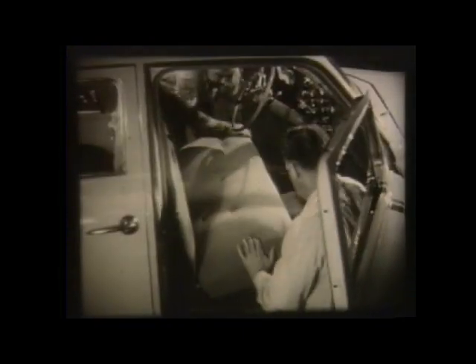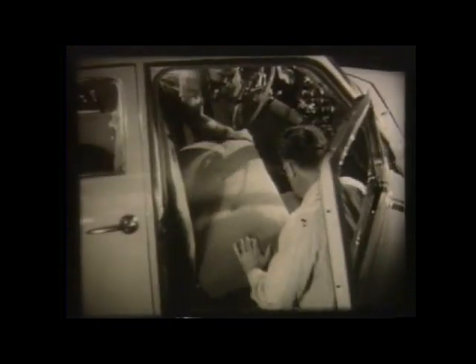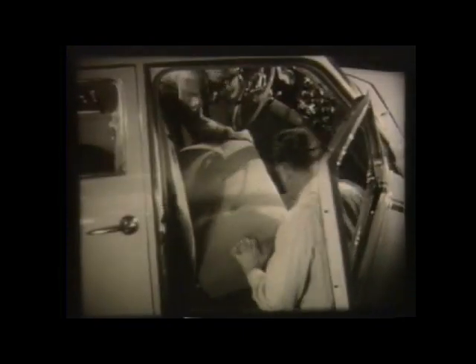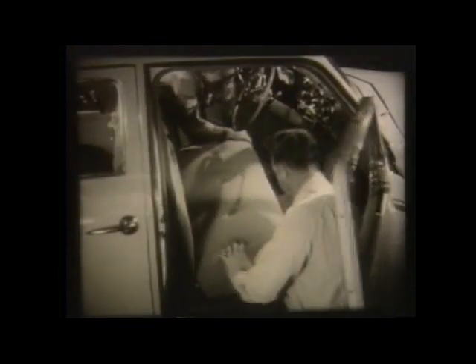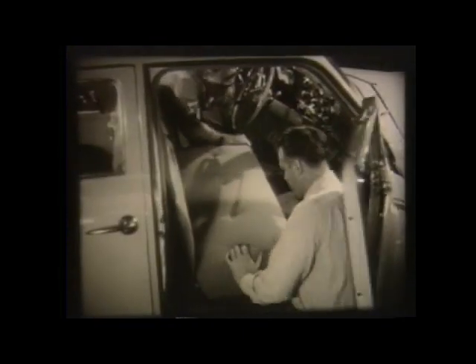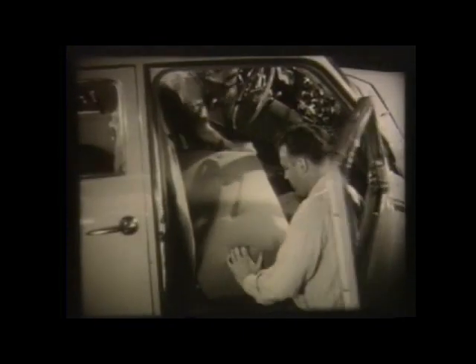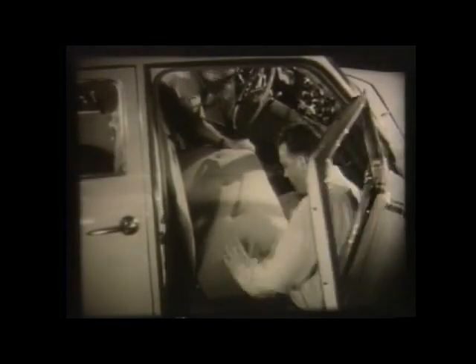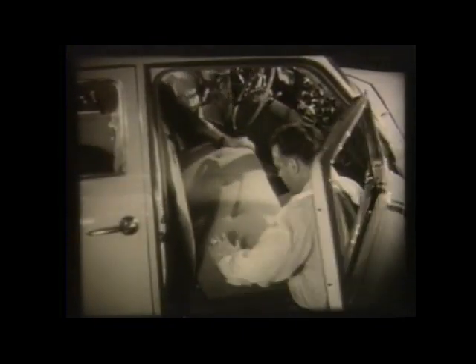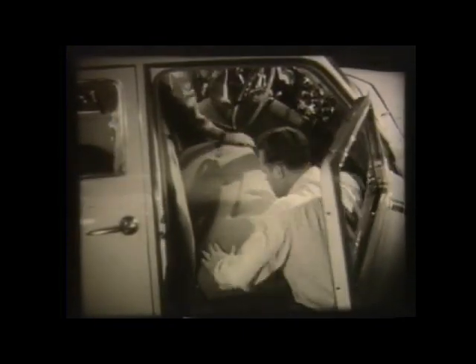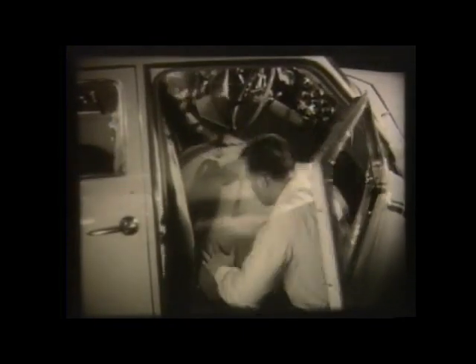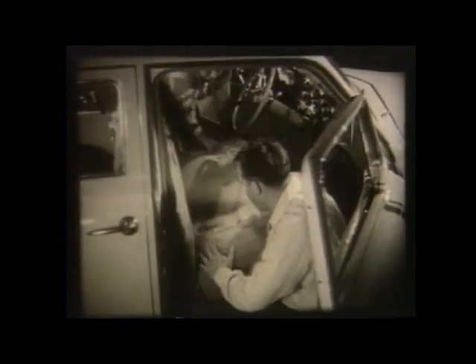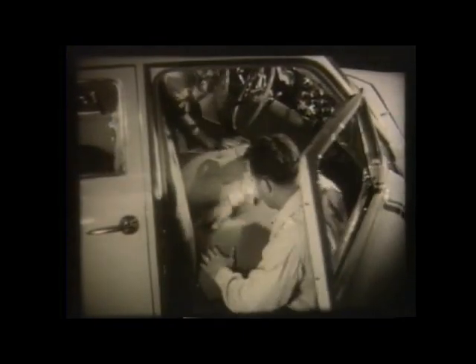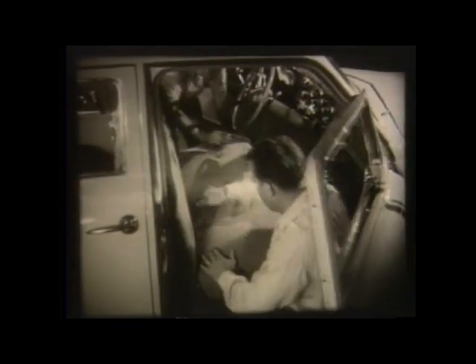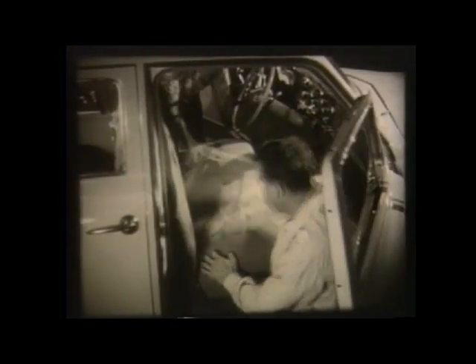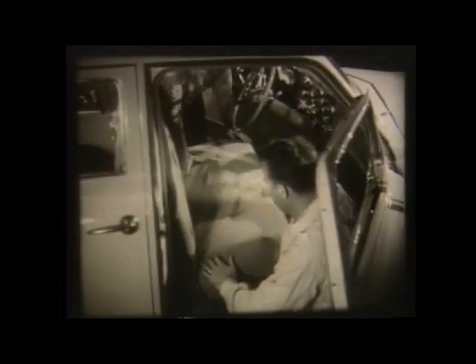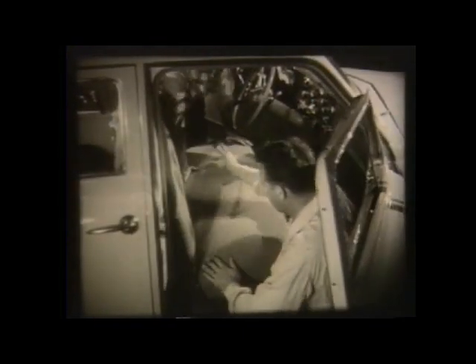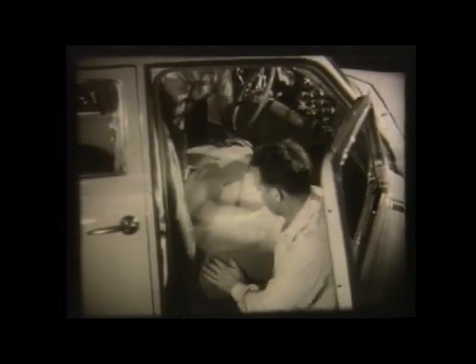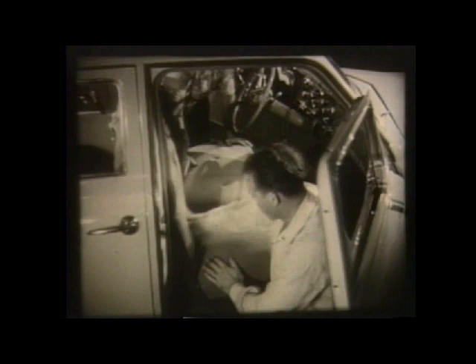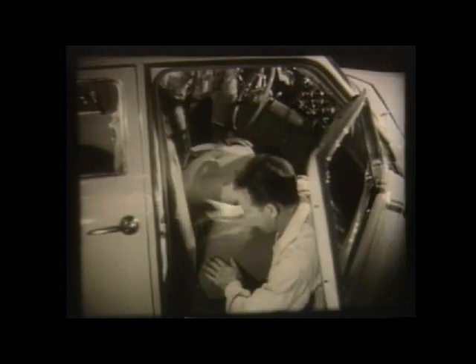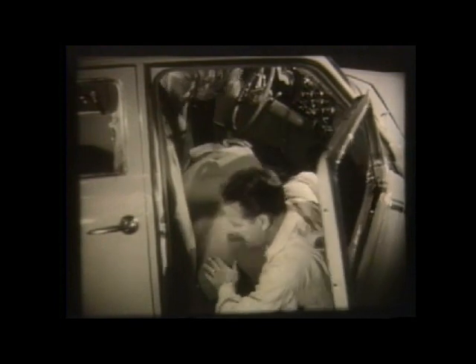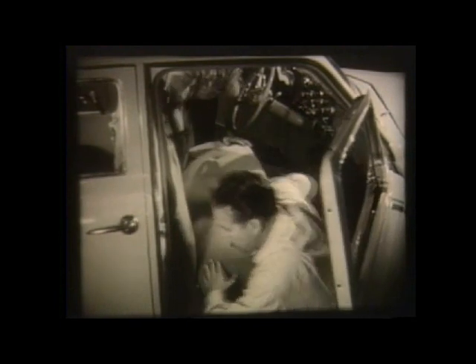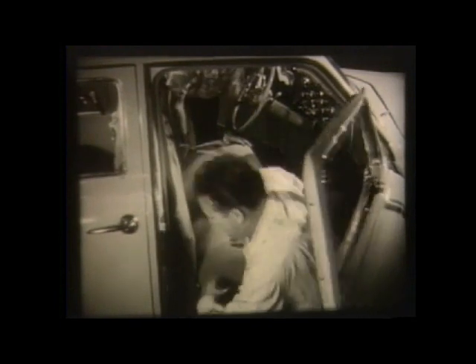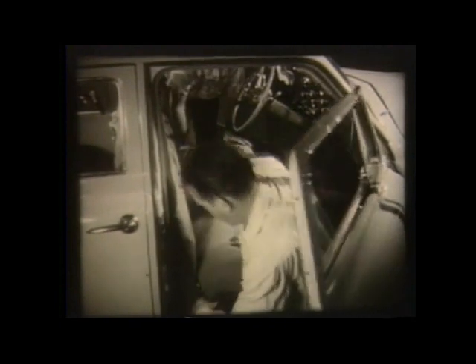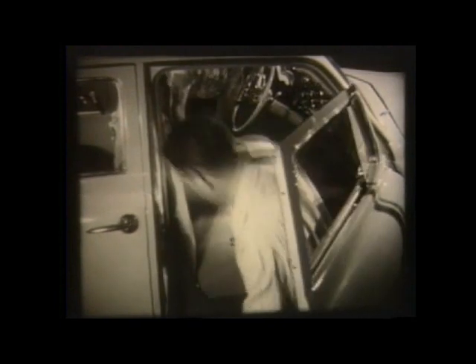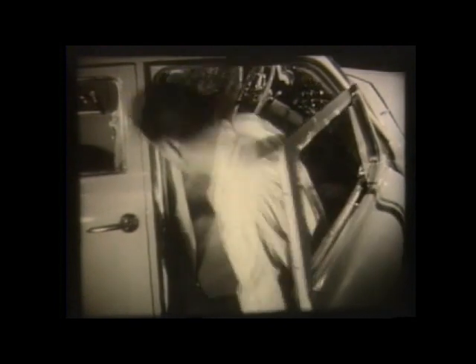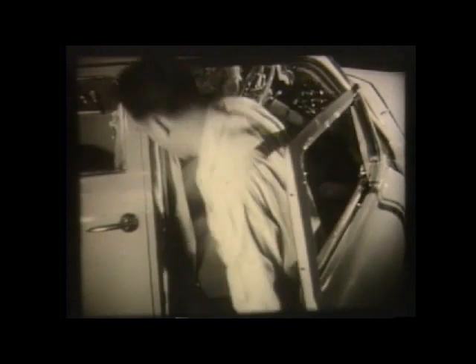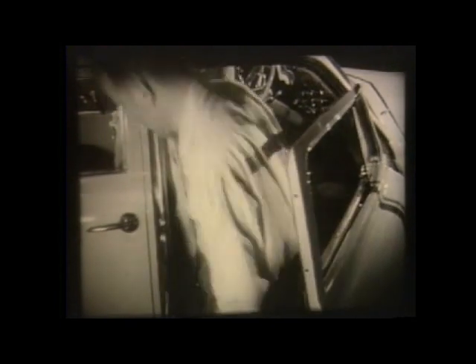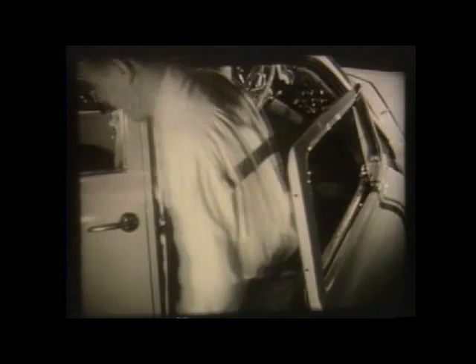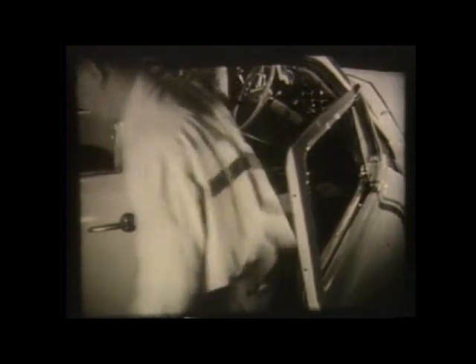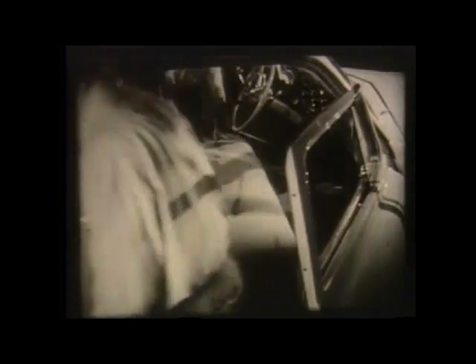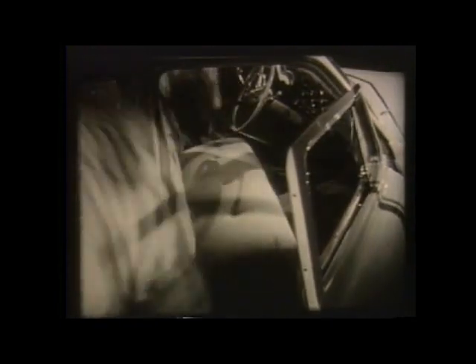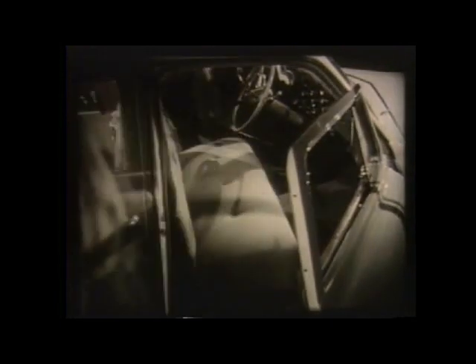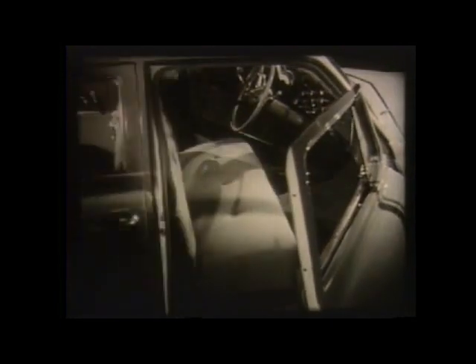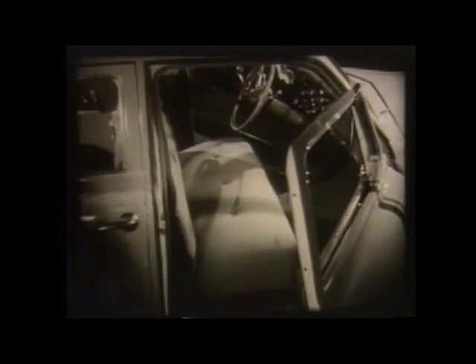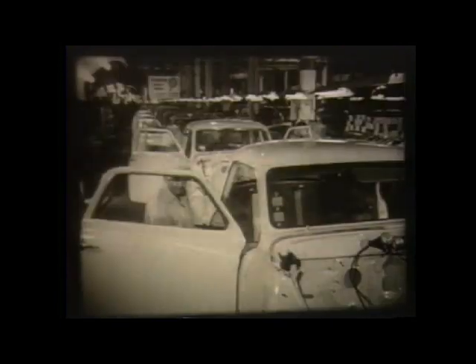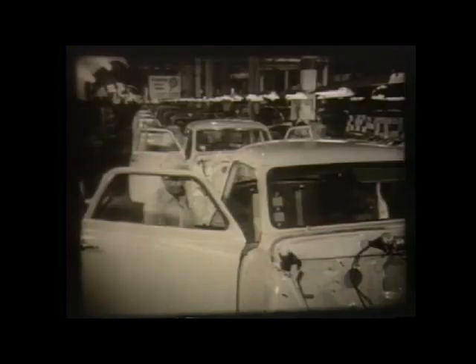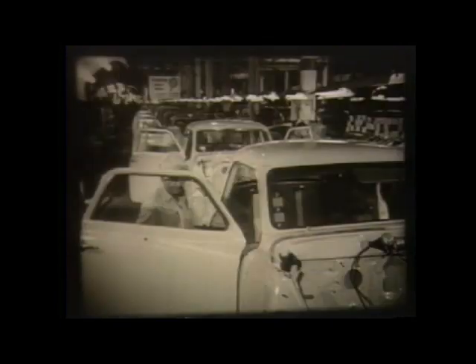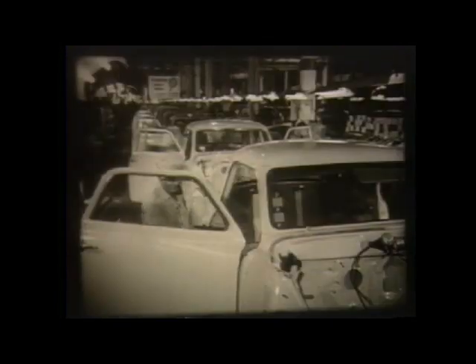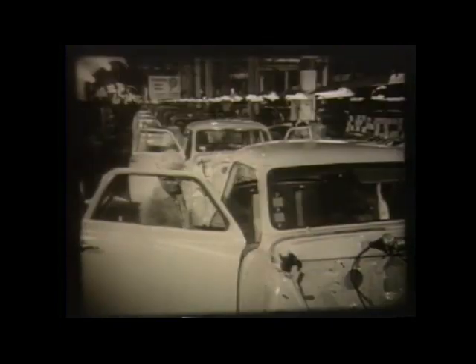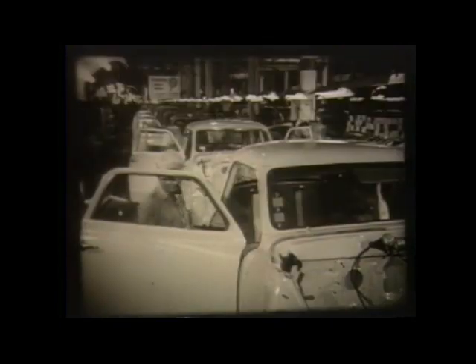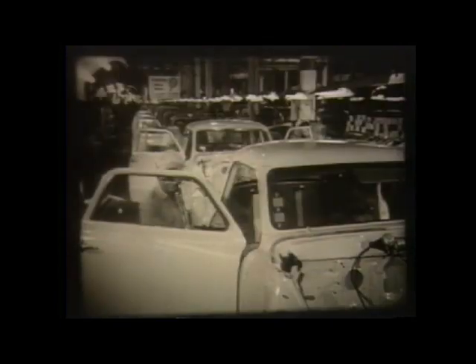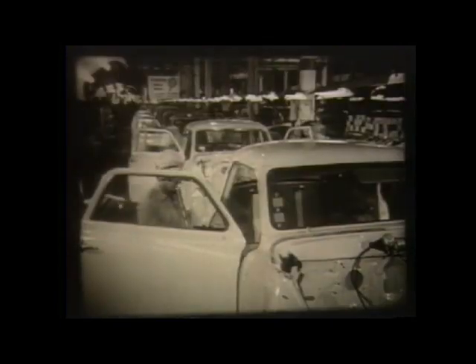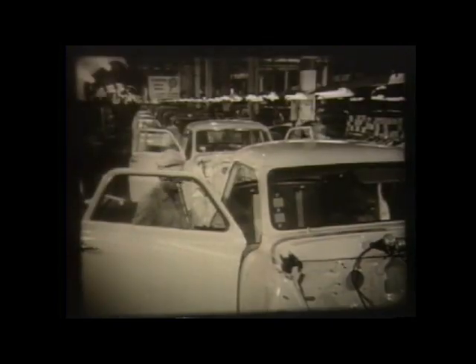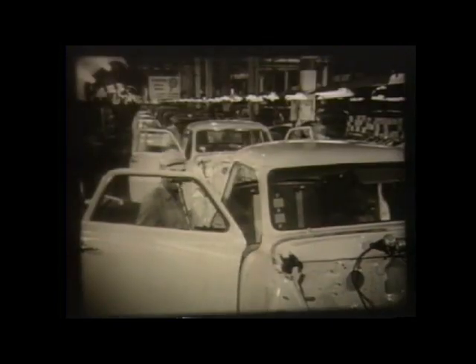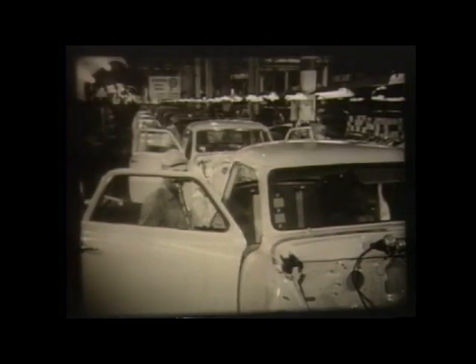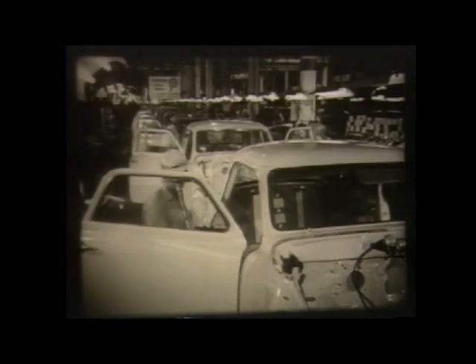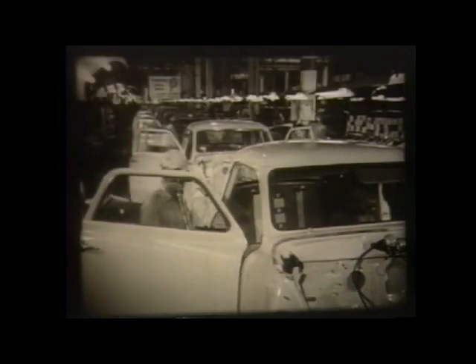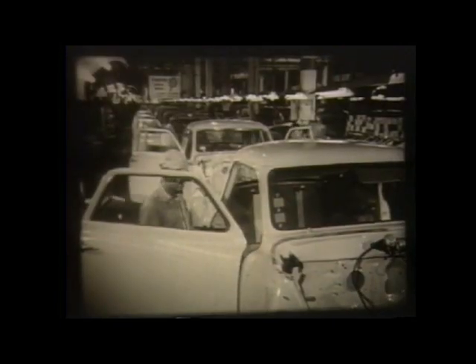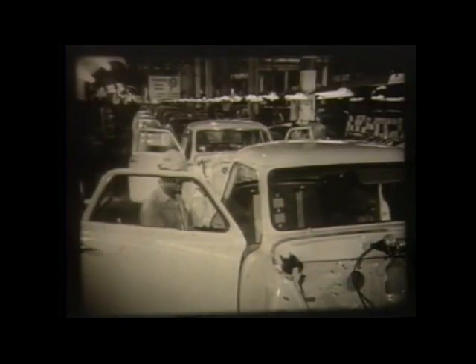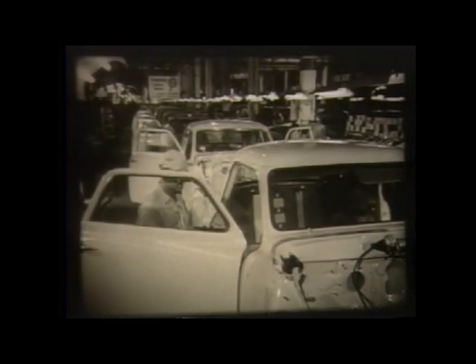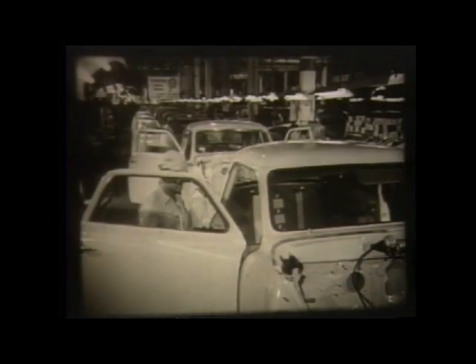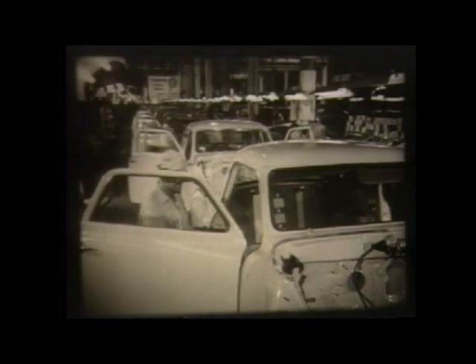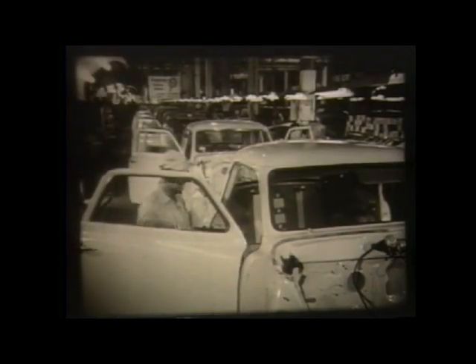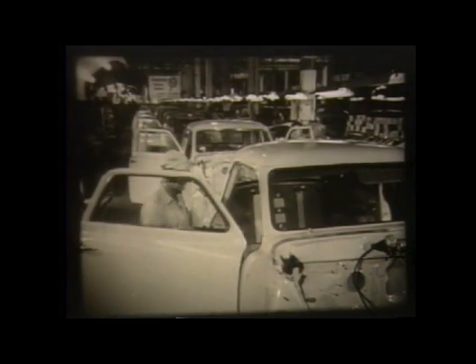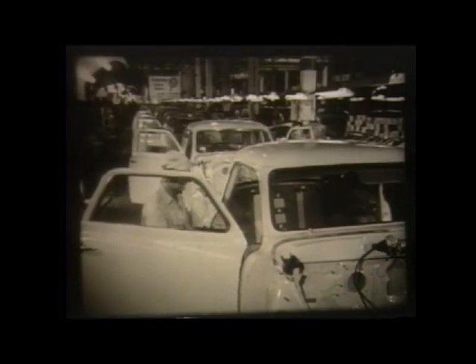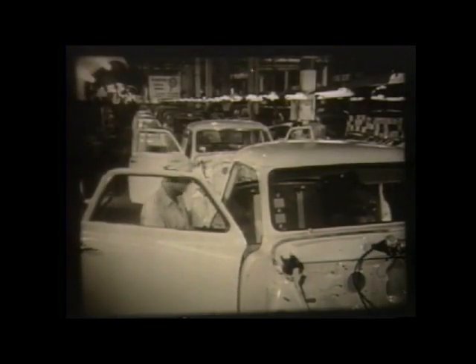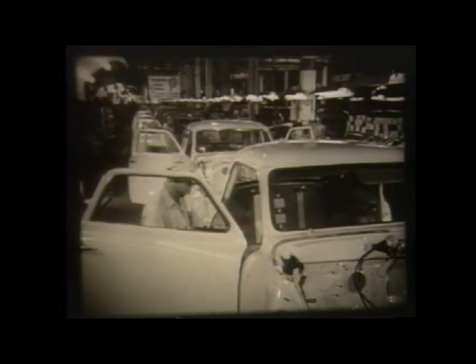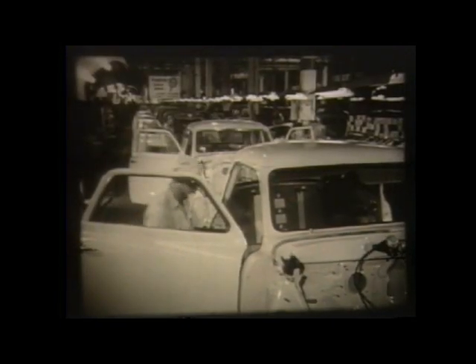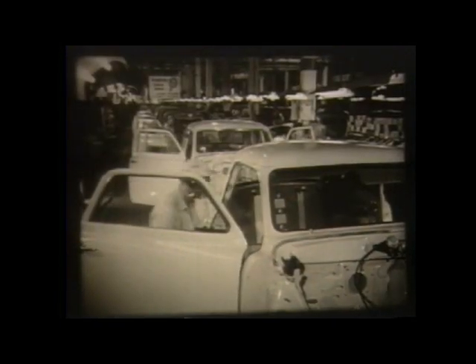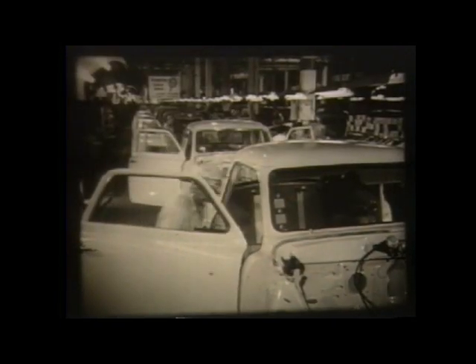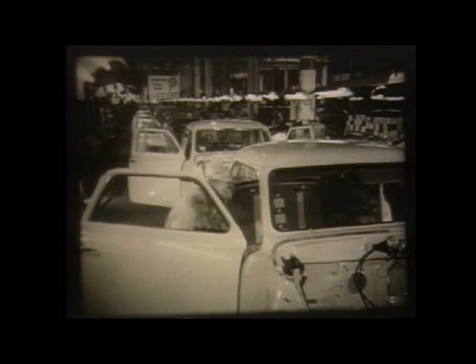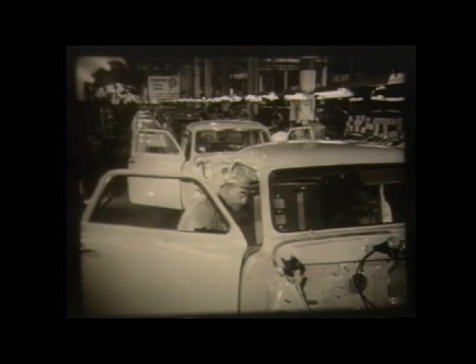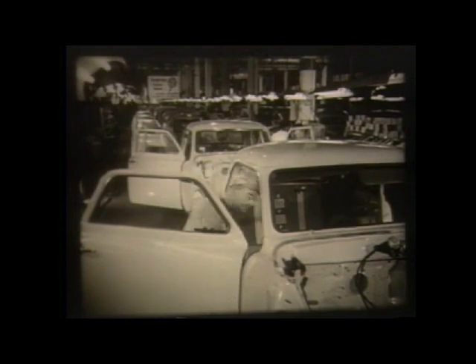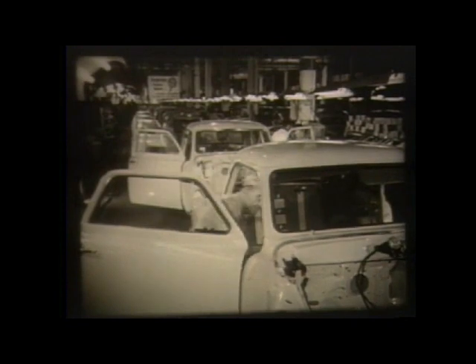Finally, all the familiar trim appointments of the Studebaker interior are installed. And the finished bodies are sent to the final assembly line.